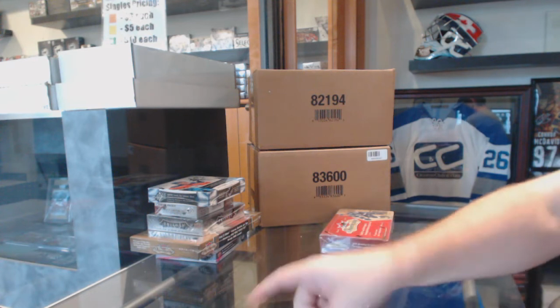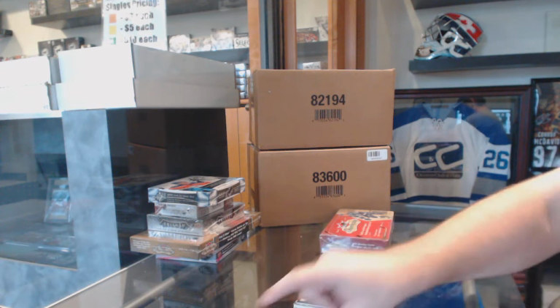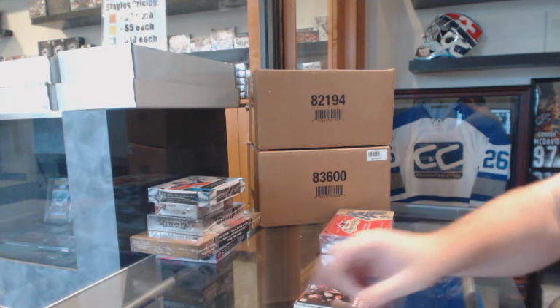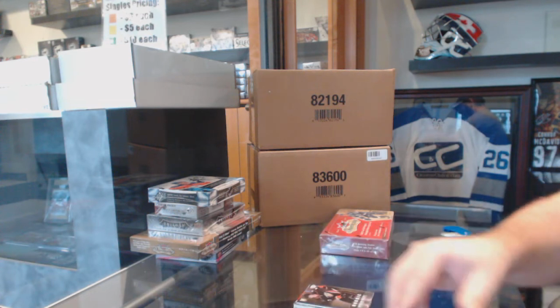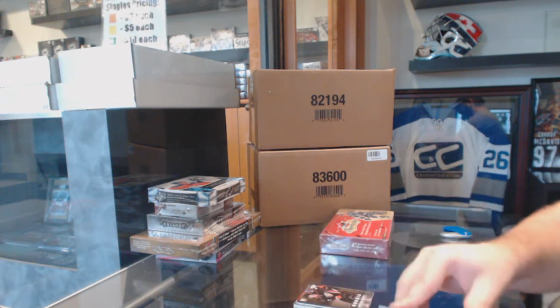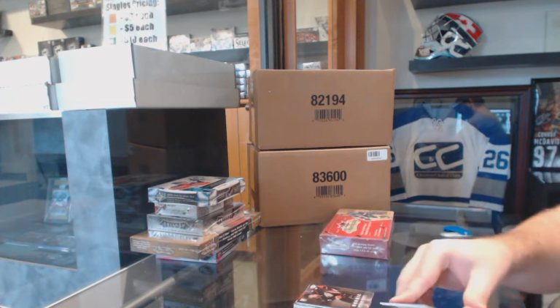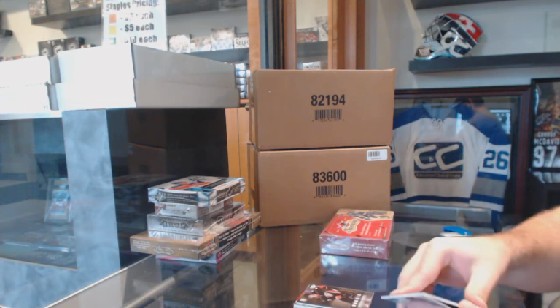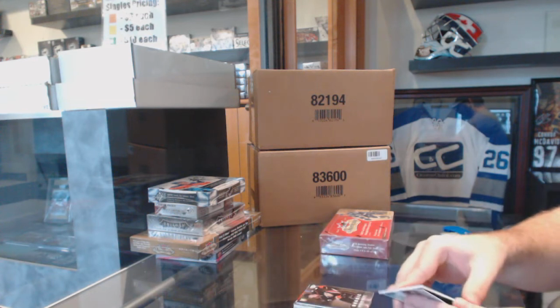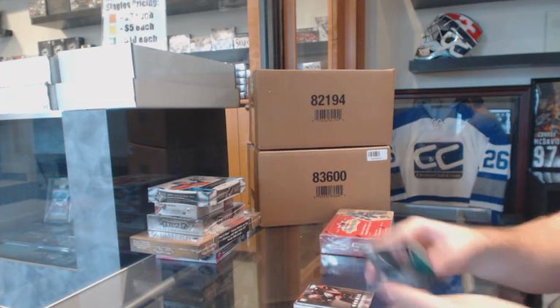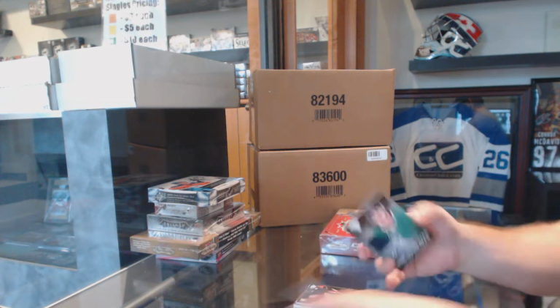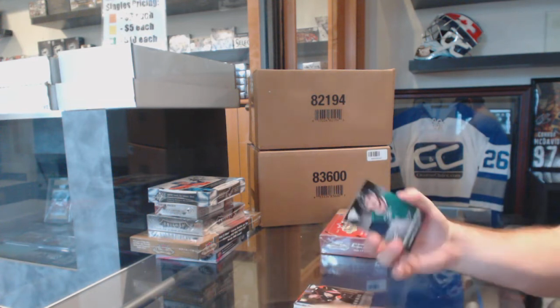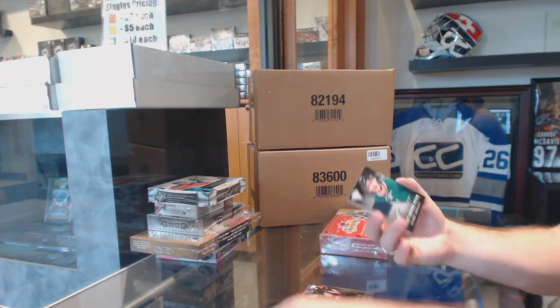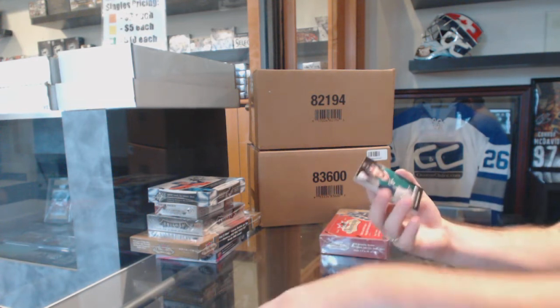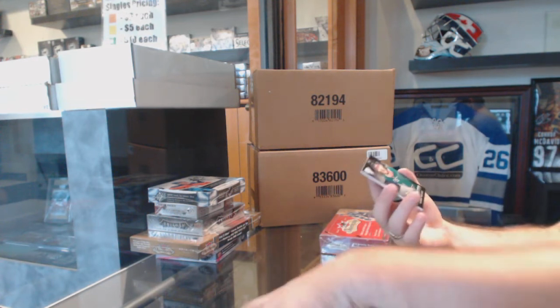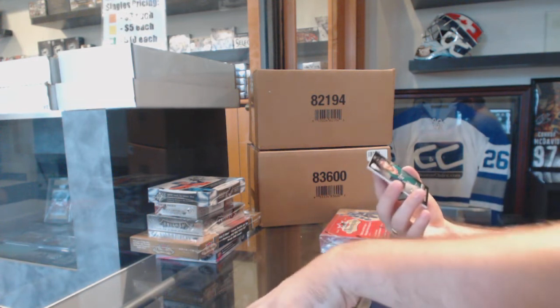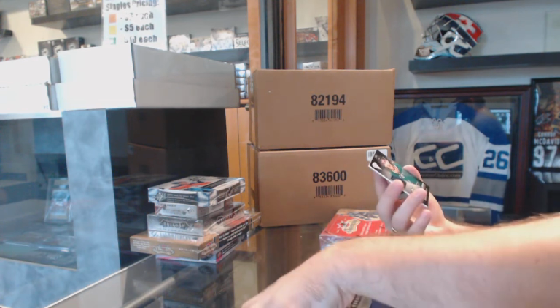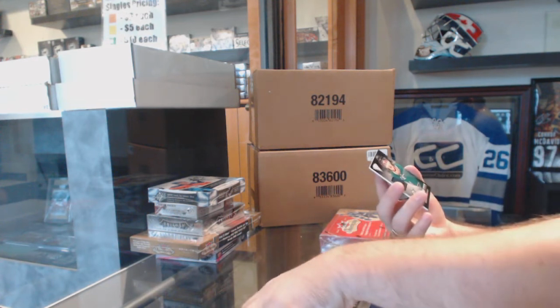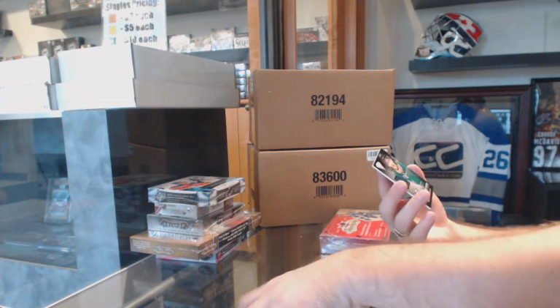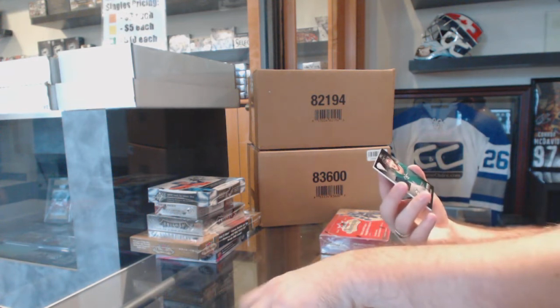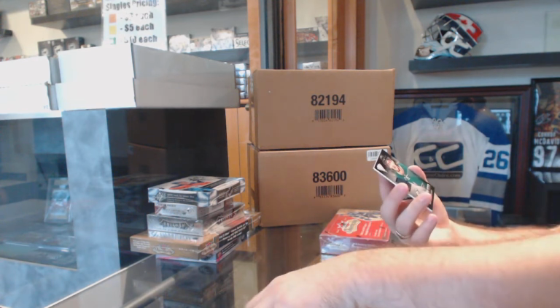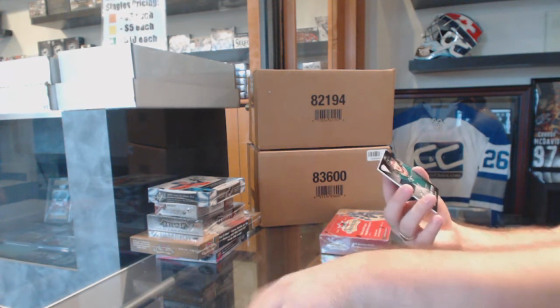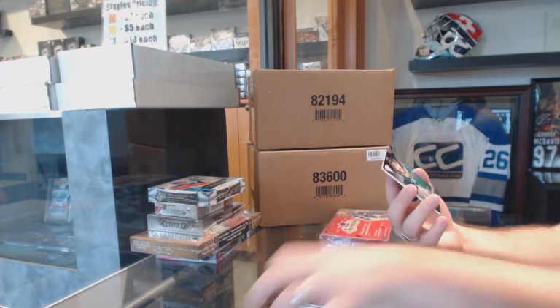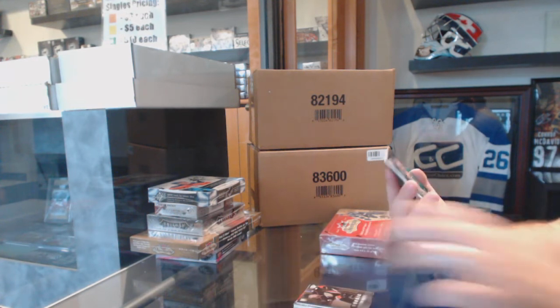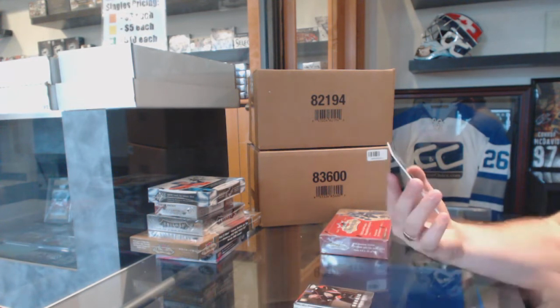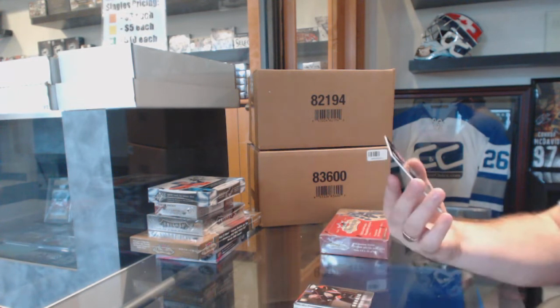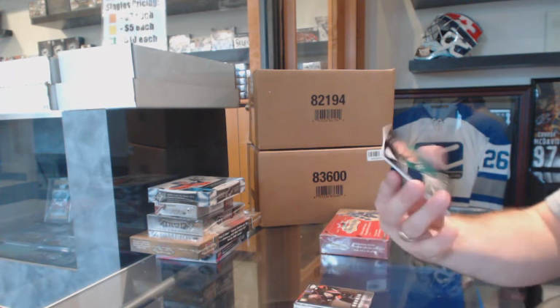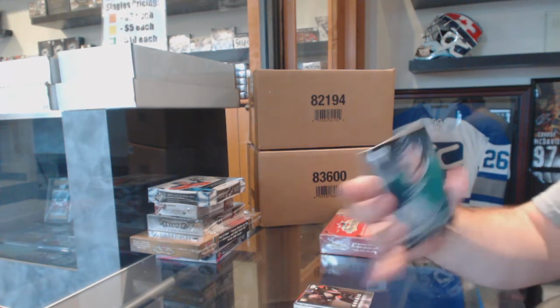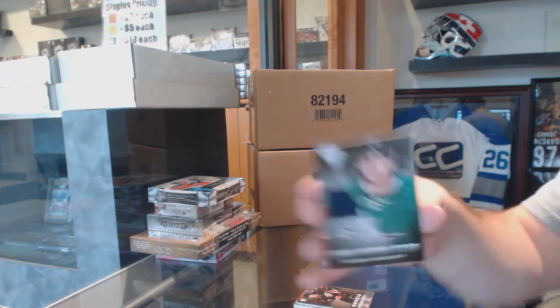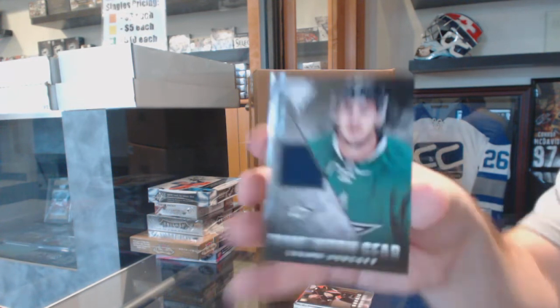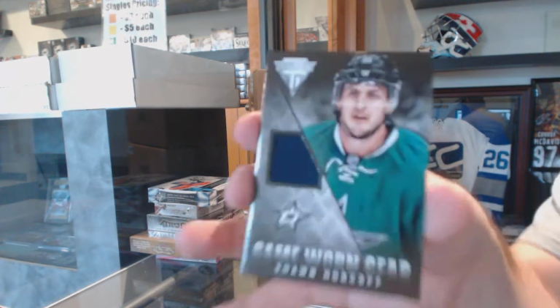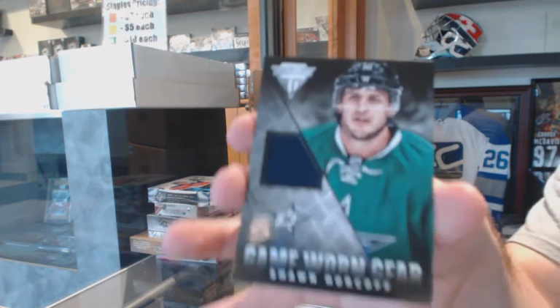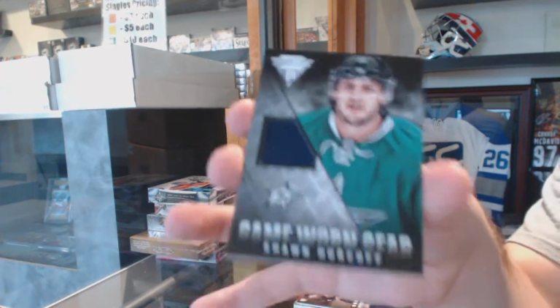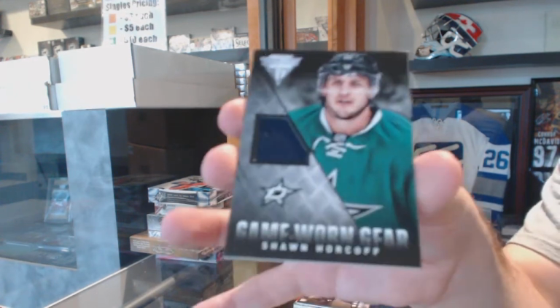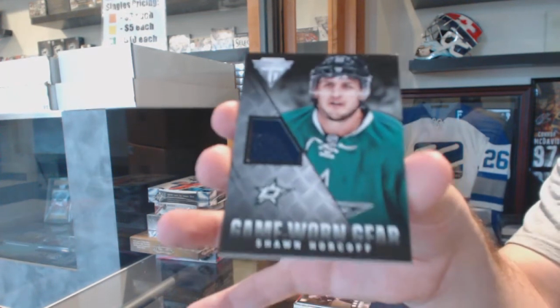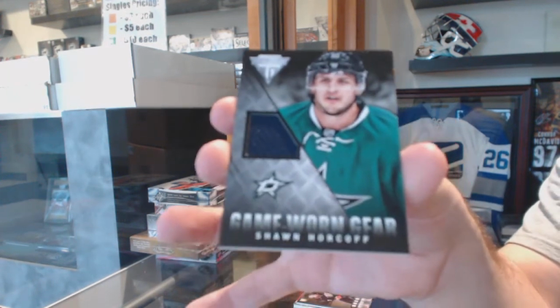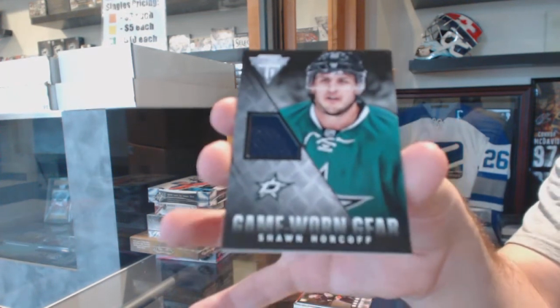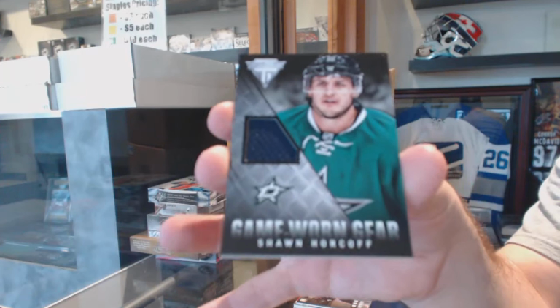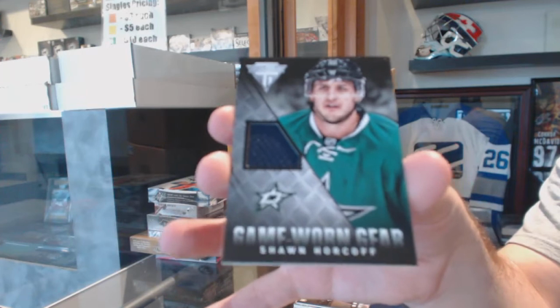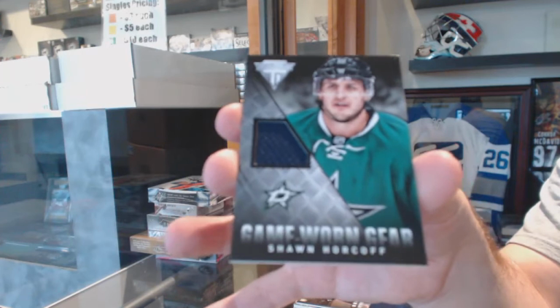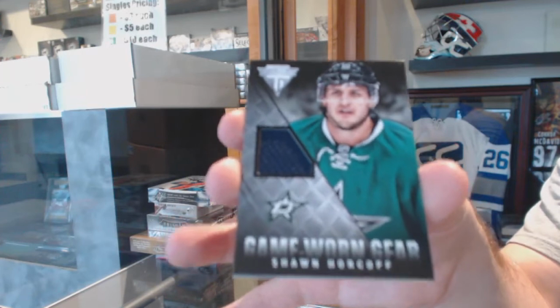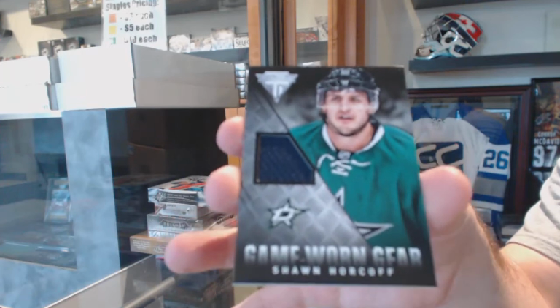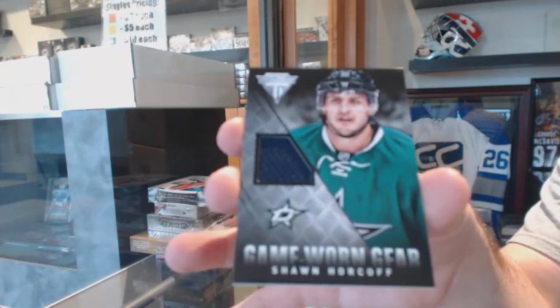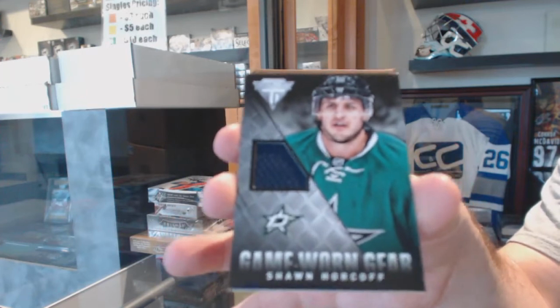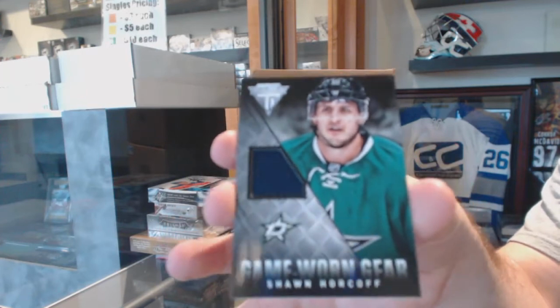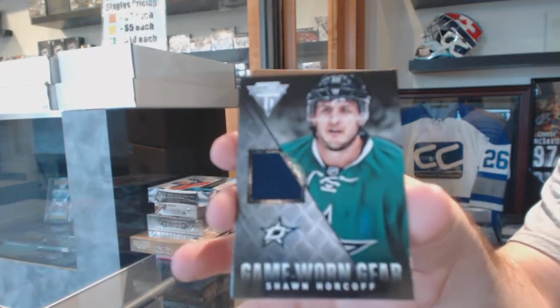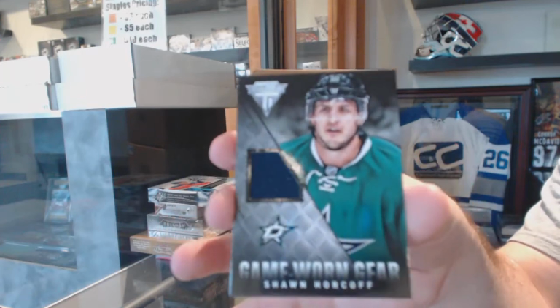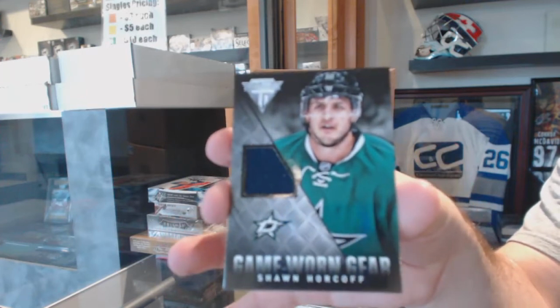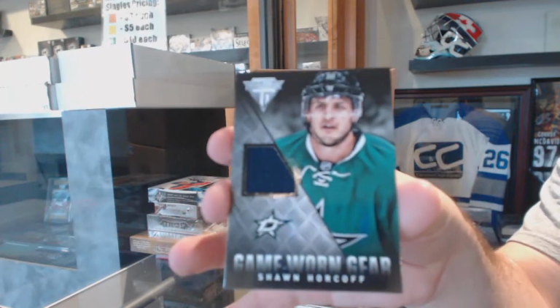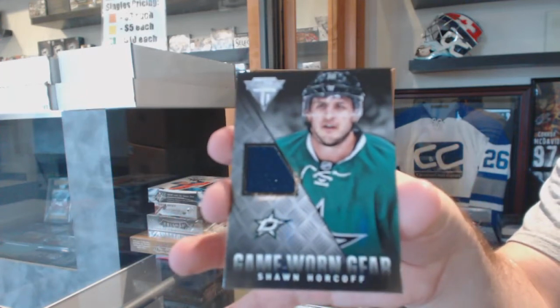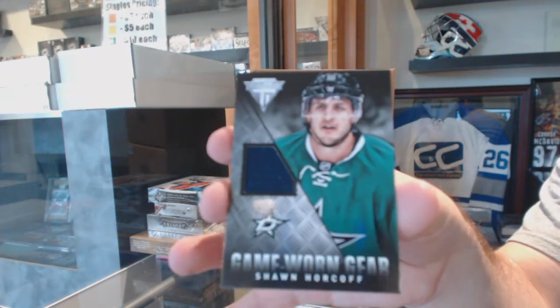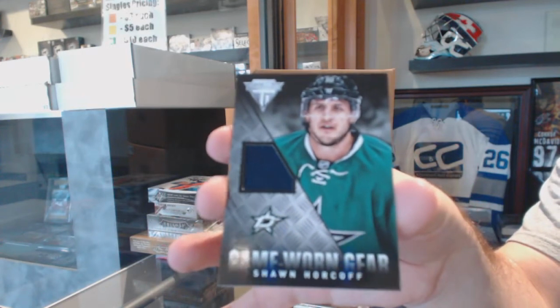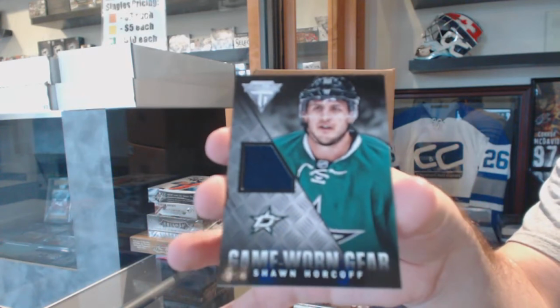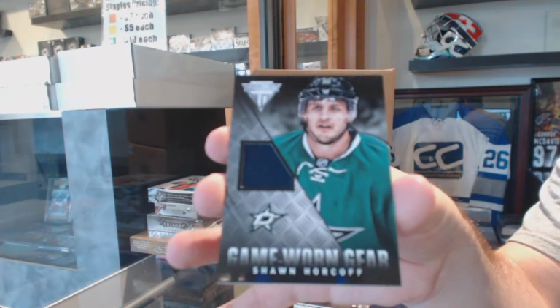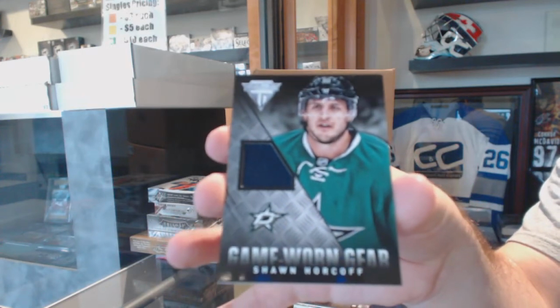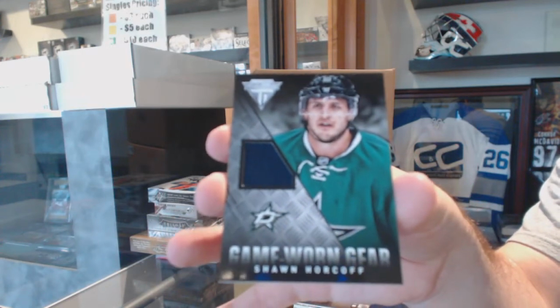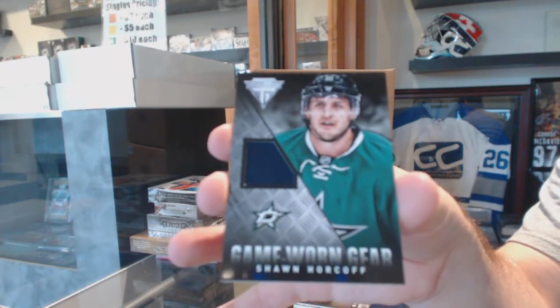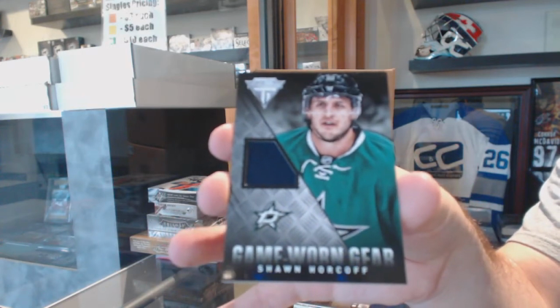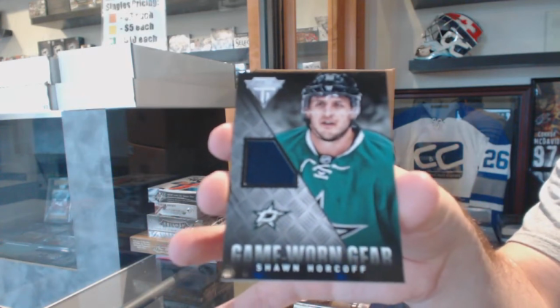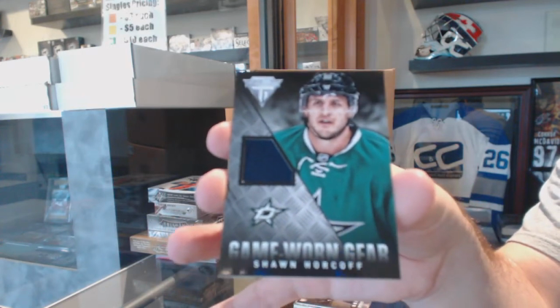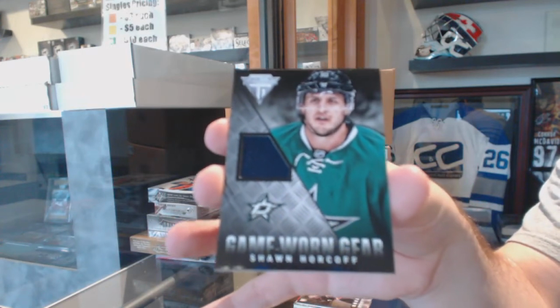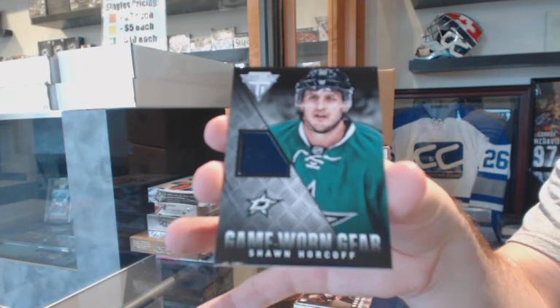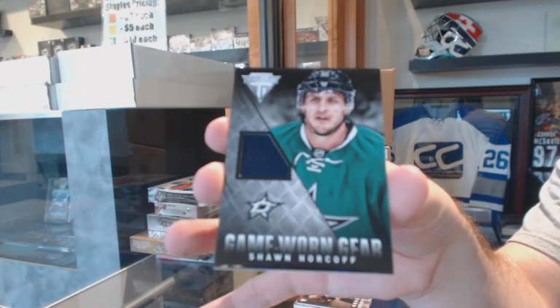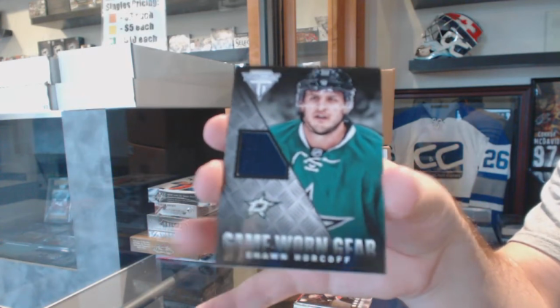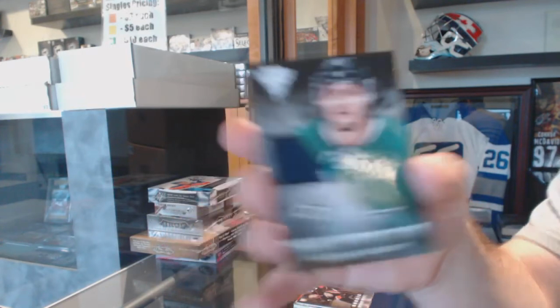And we've got for the Dallas Stars a game-worn gear jersey: Sean Porkoff.